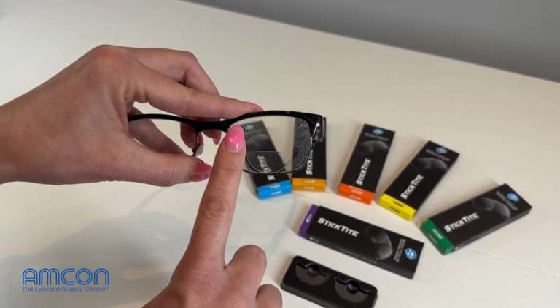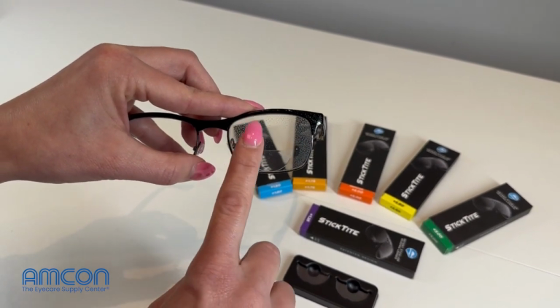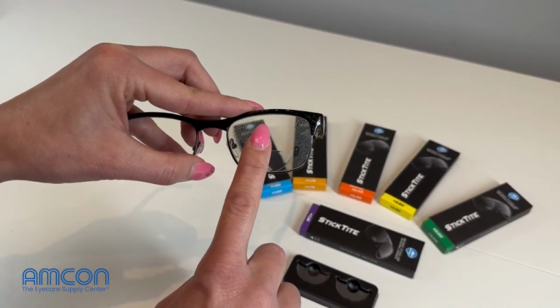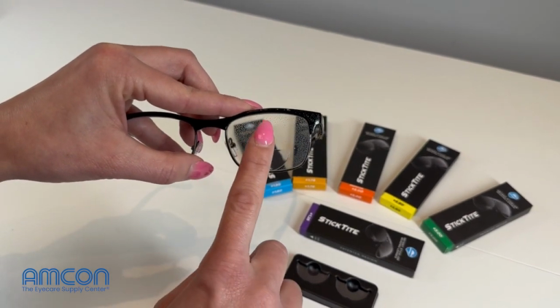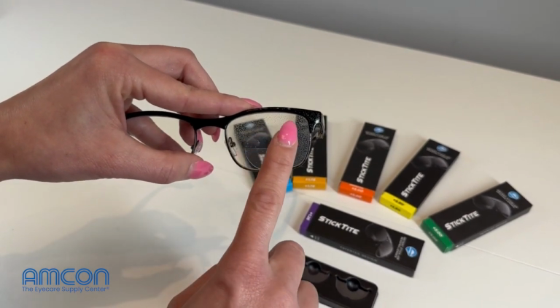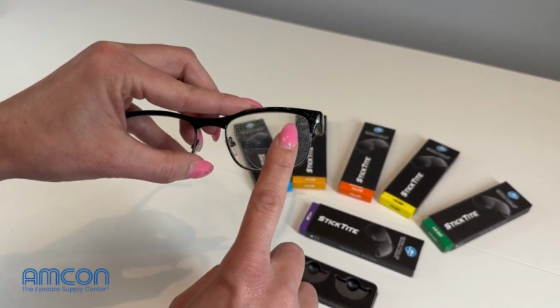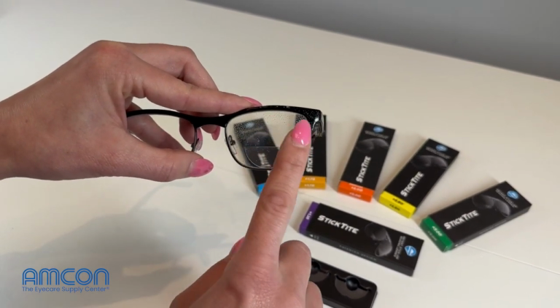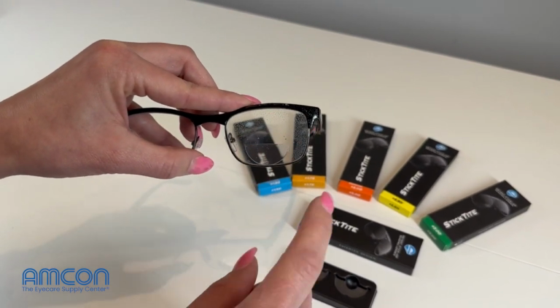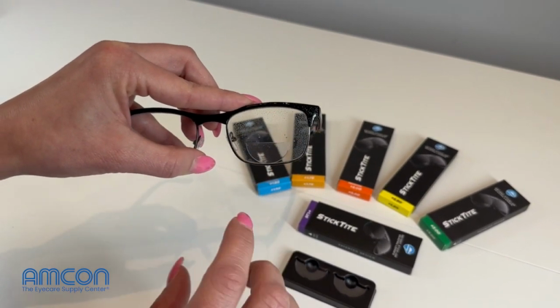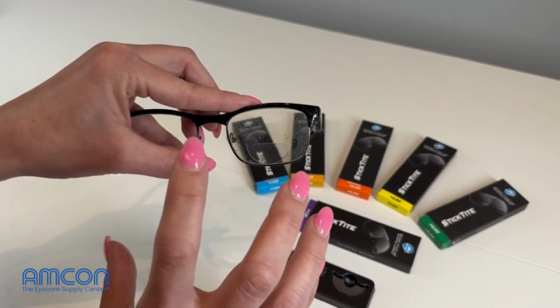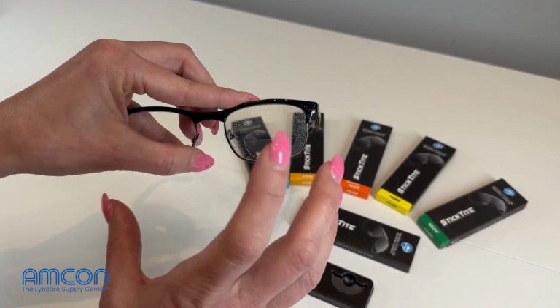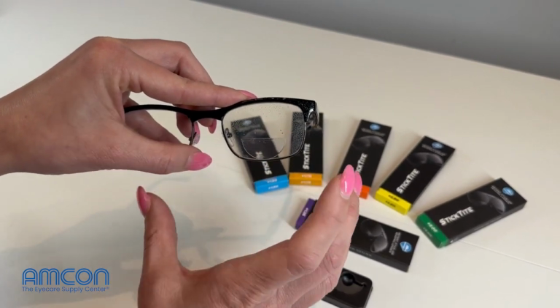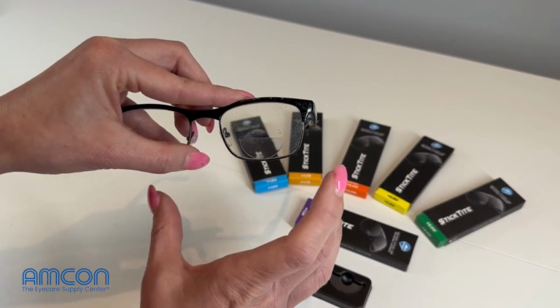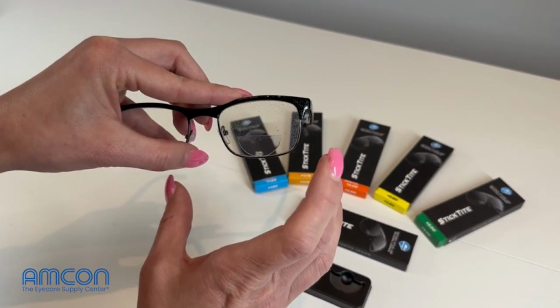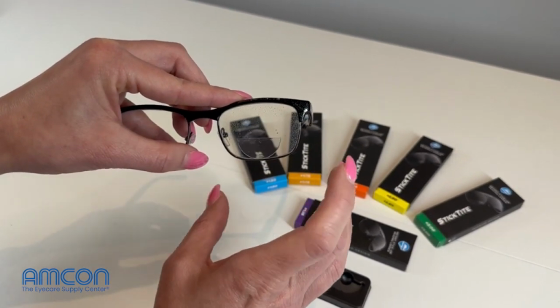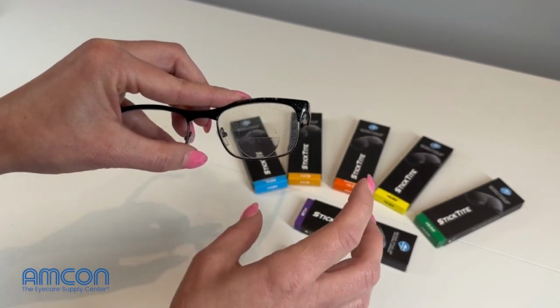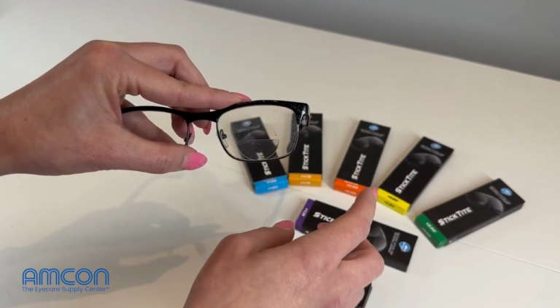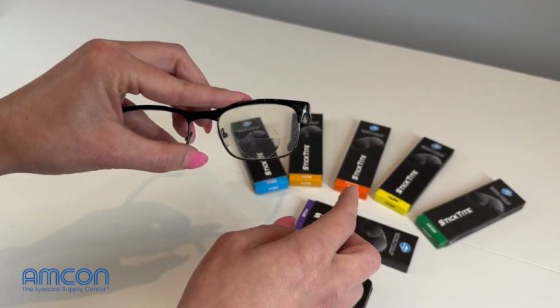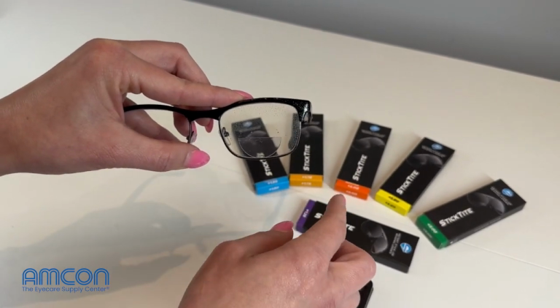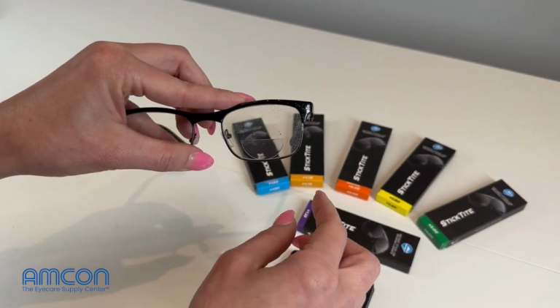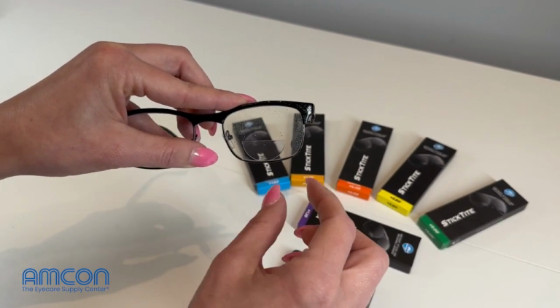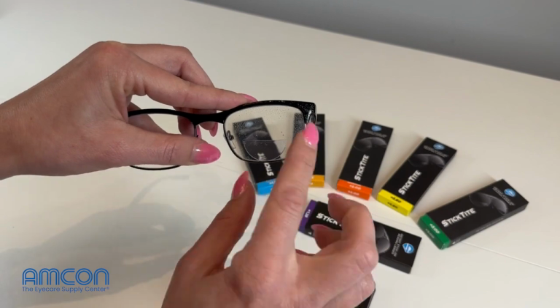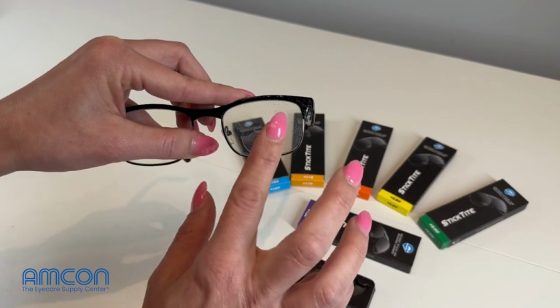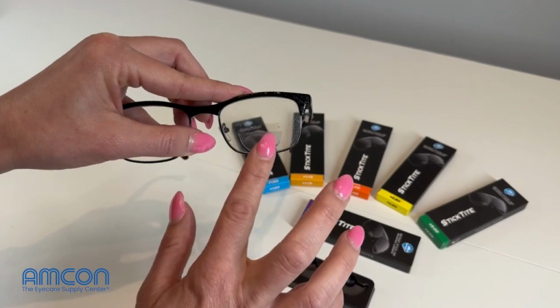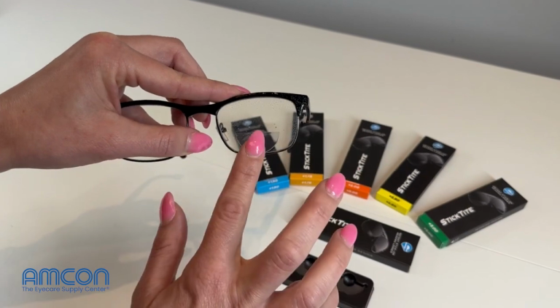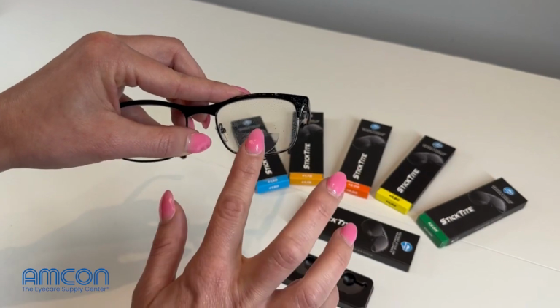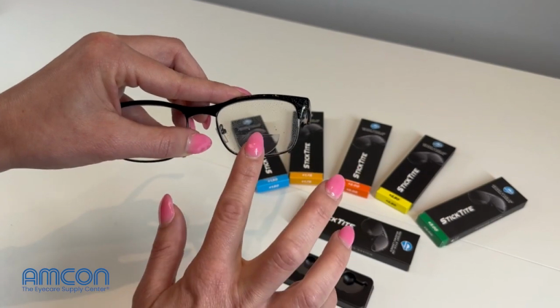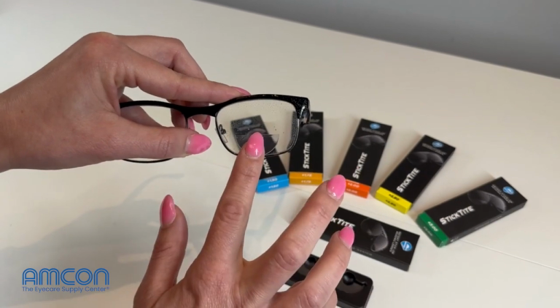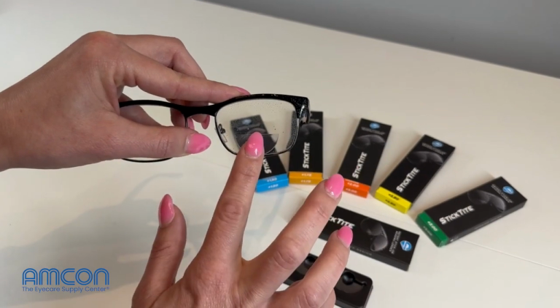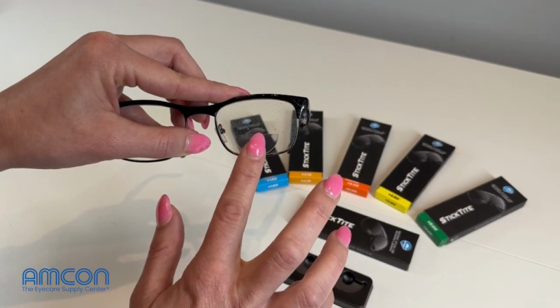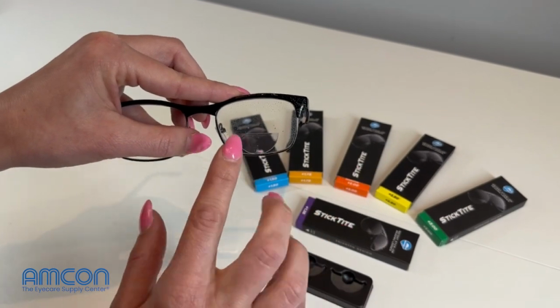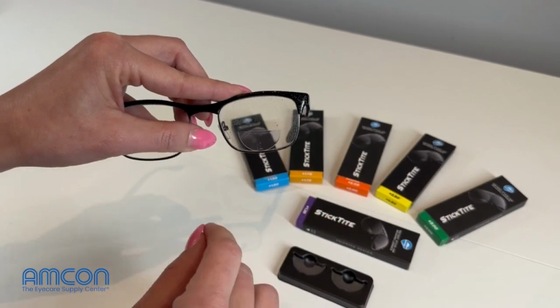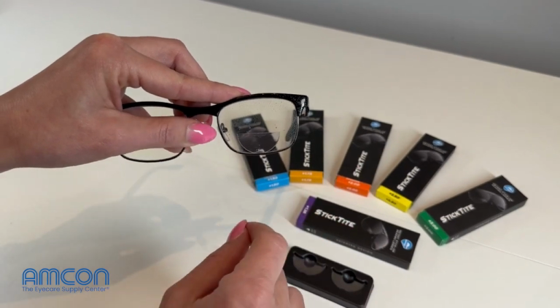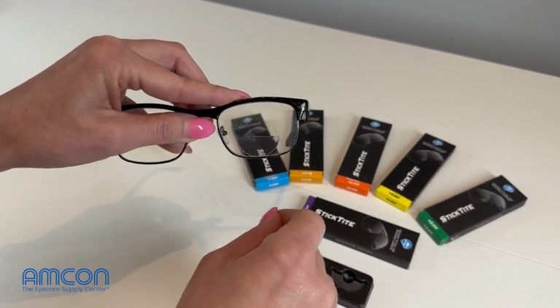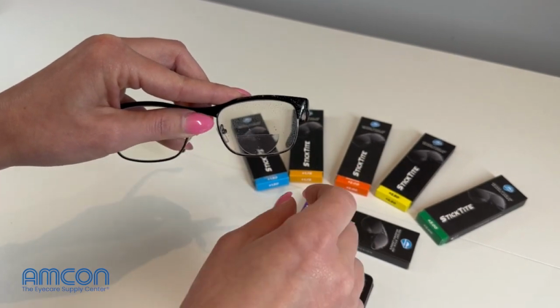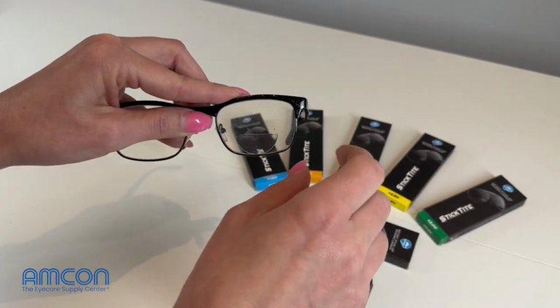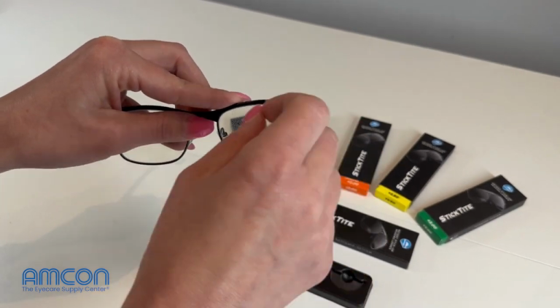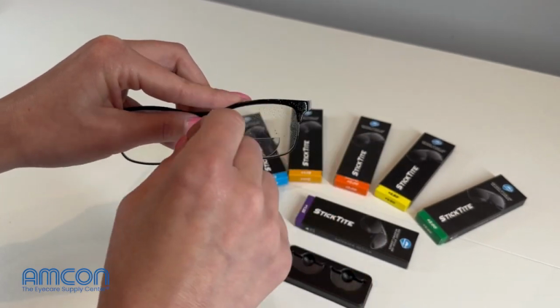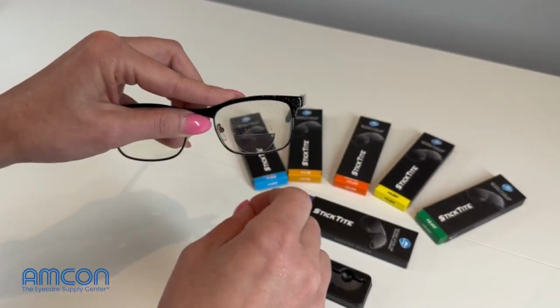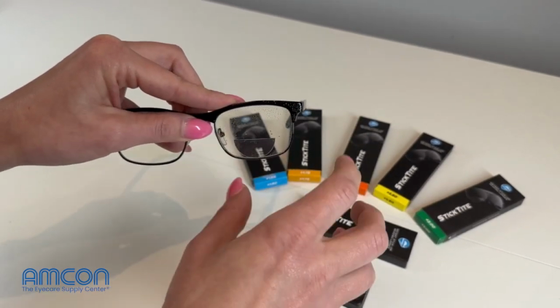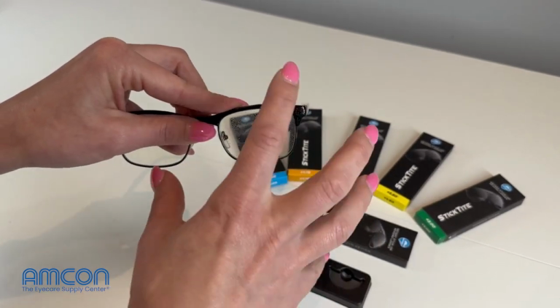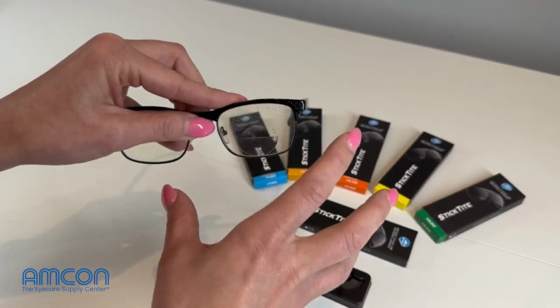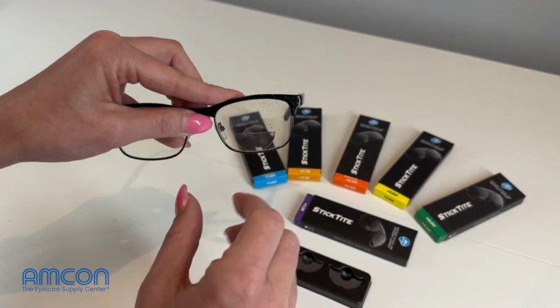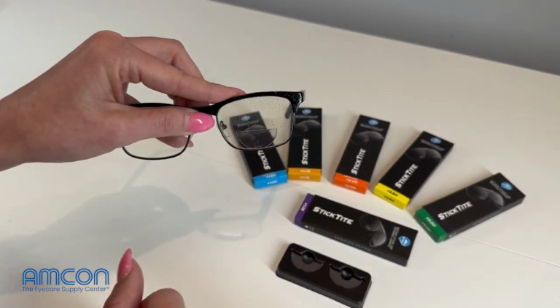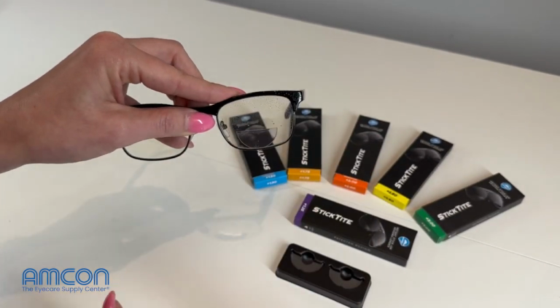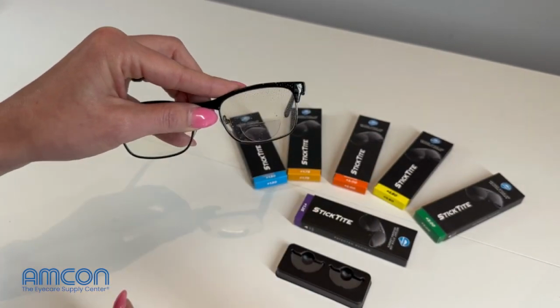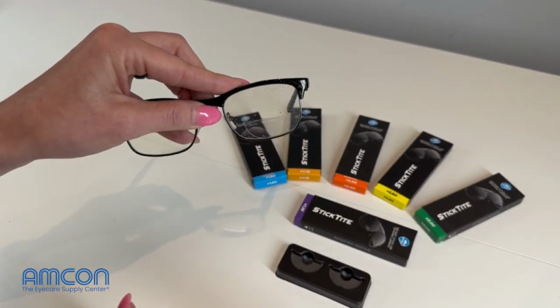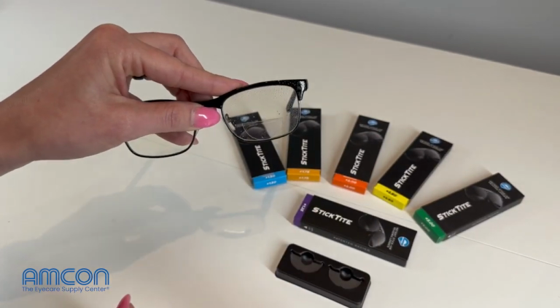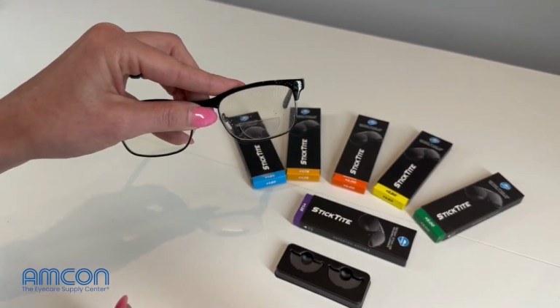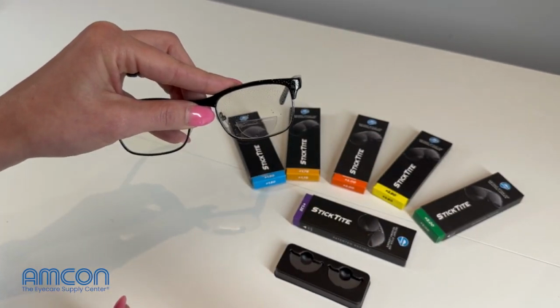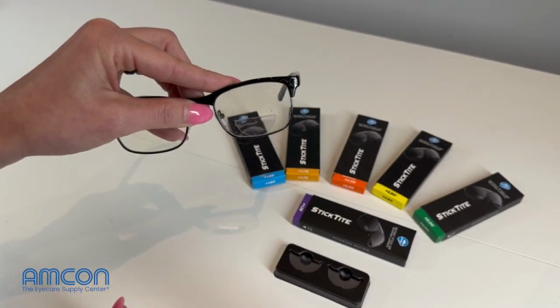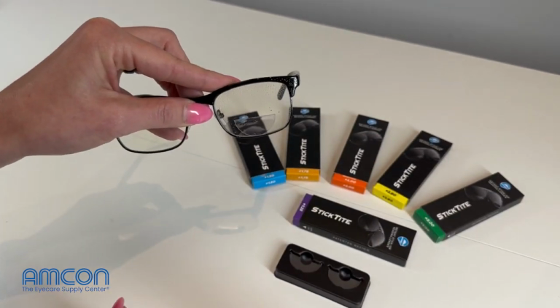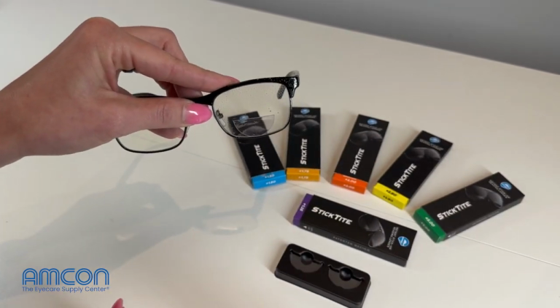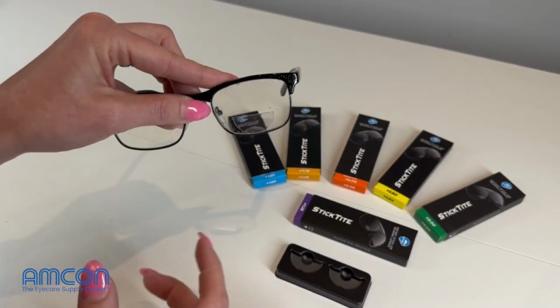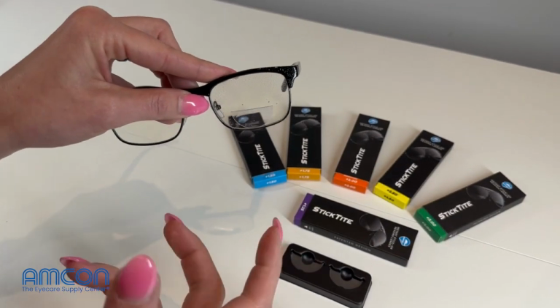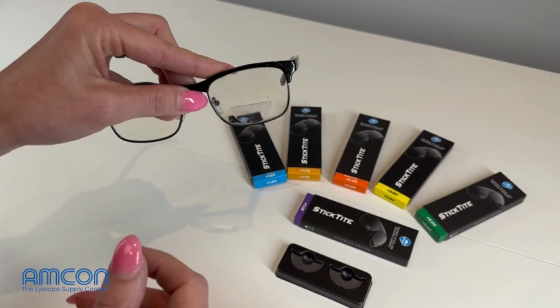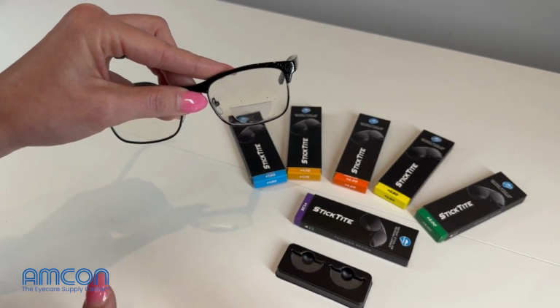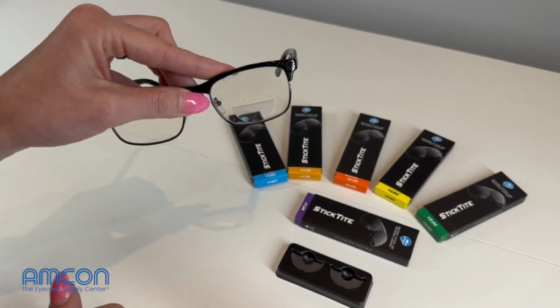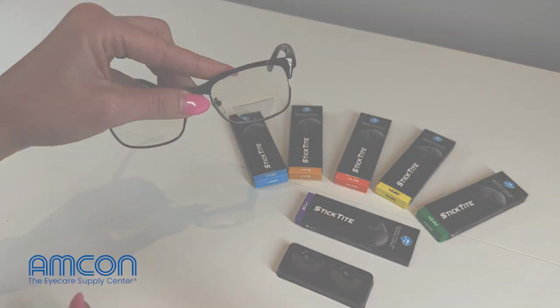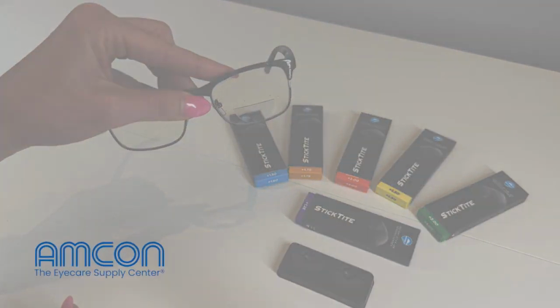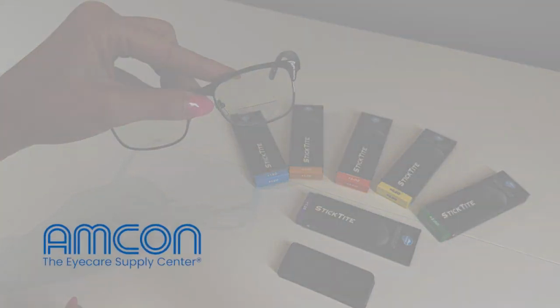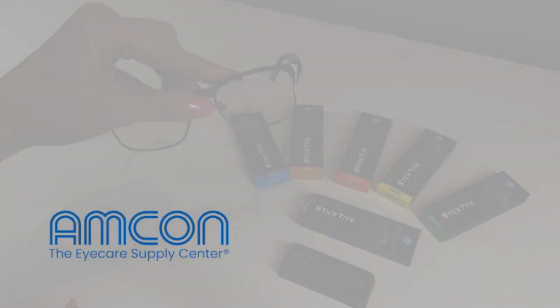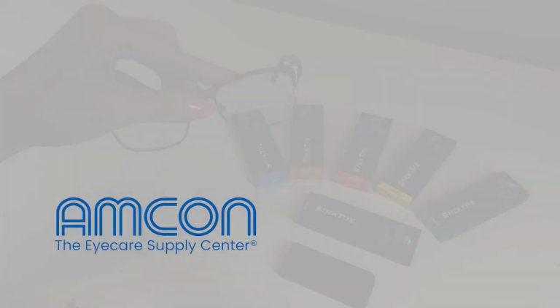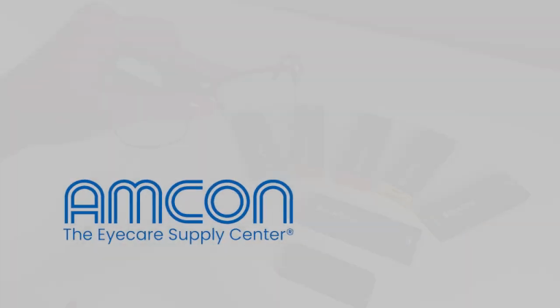Once the lens sets and it's no longer moving around, you can take your cloth, dry your glasses off, and they're ready for use.